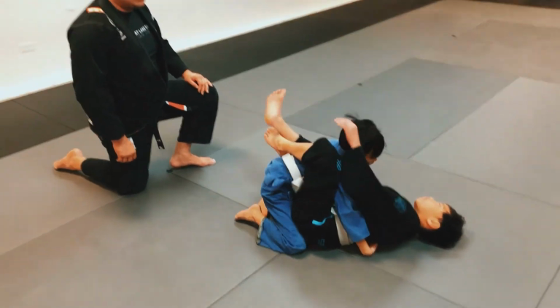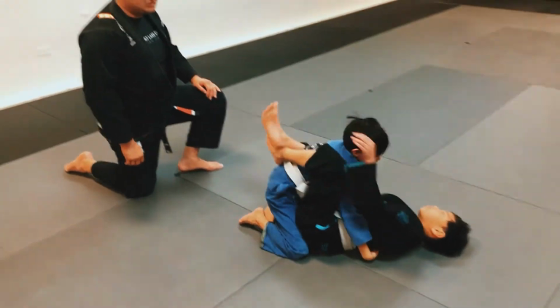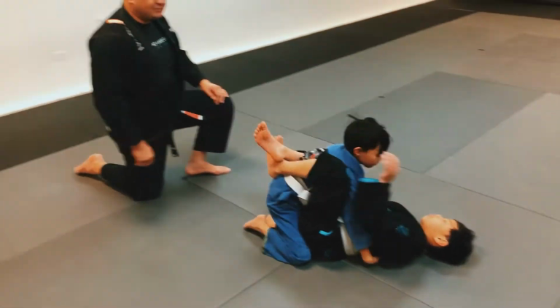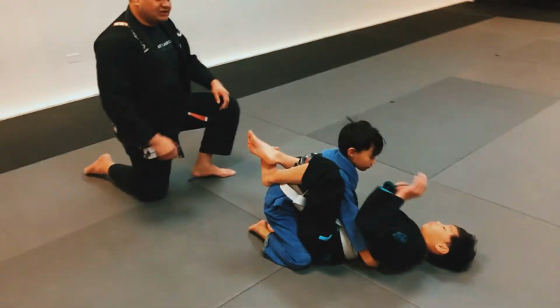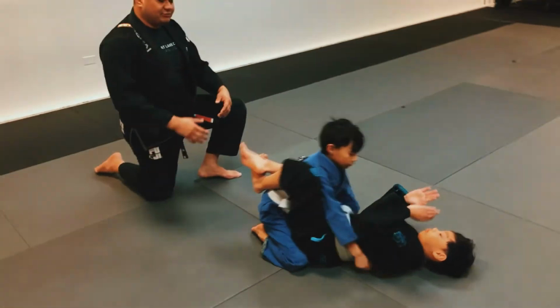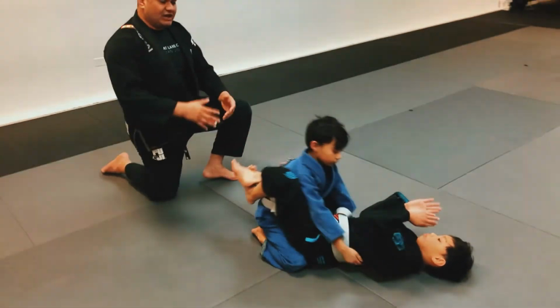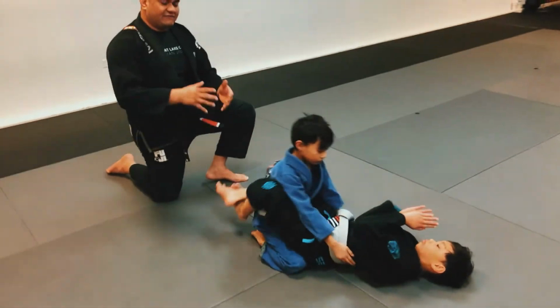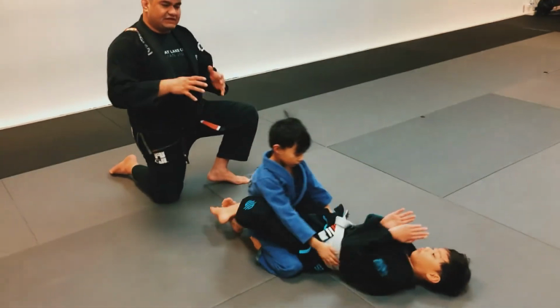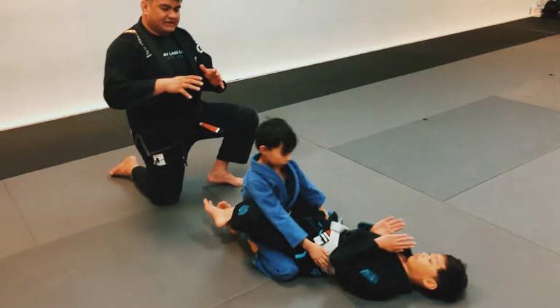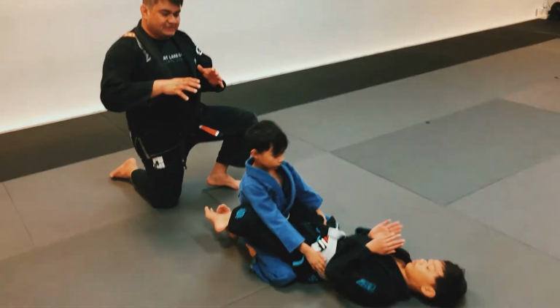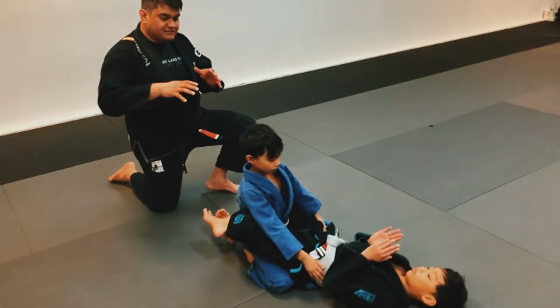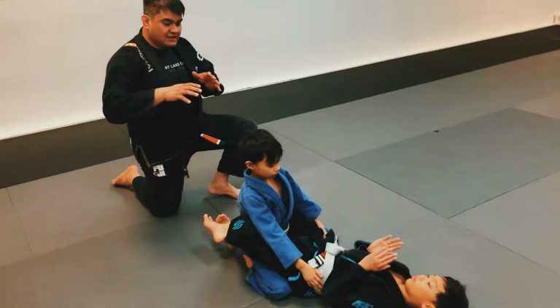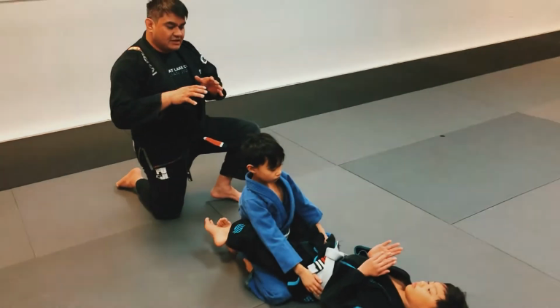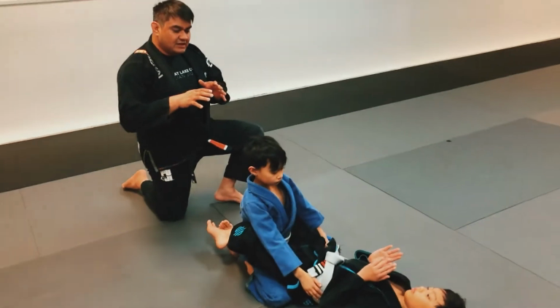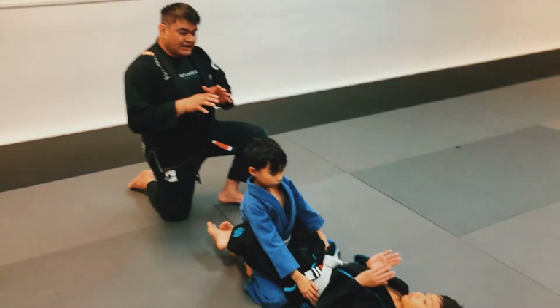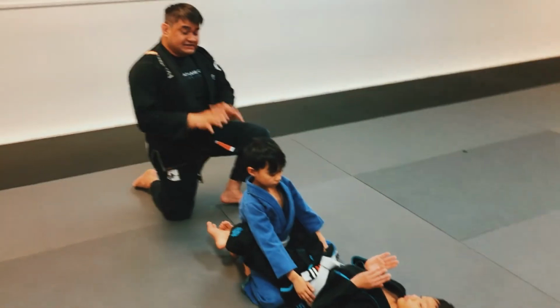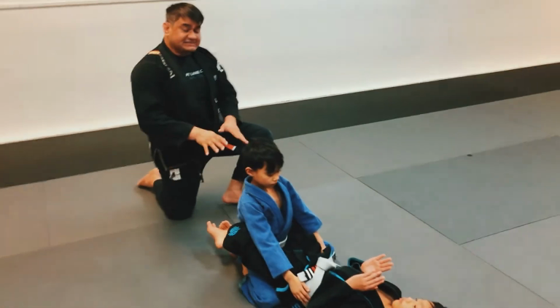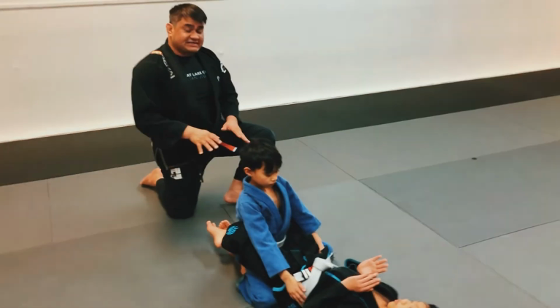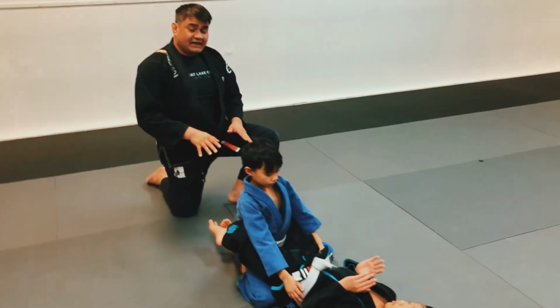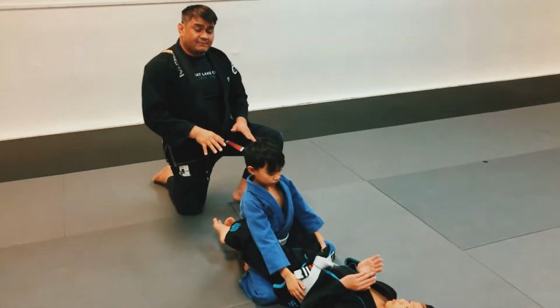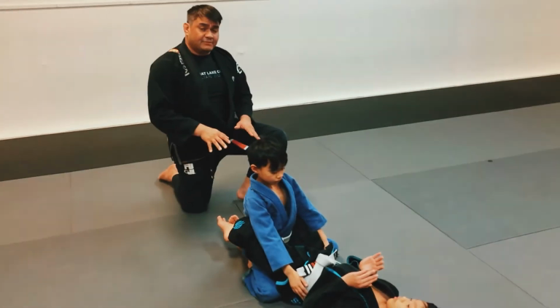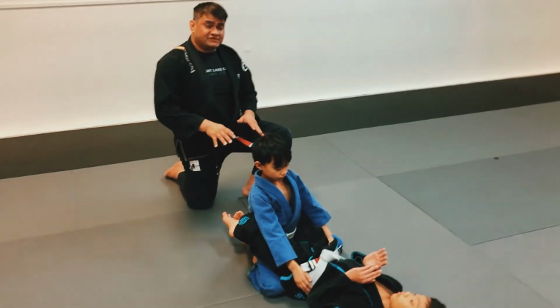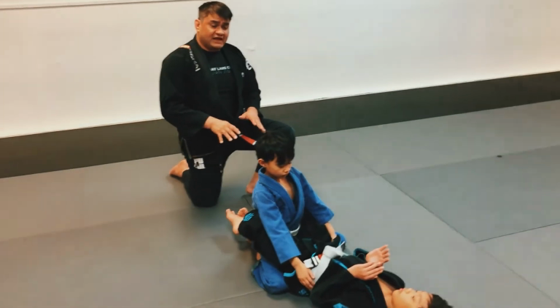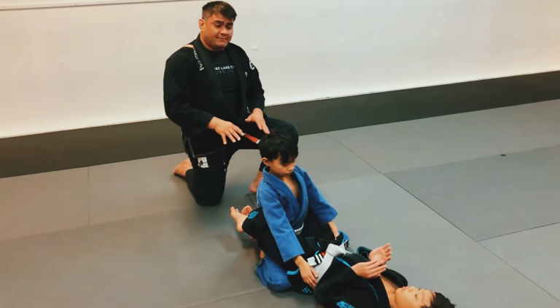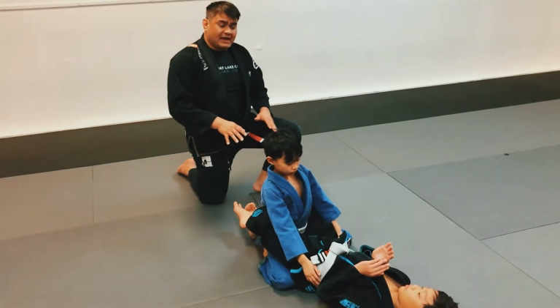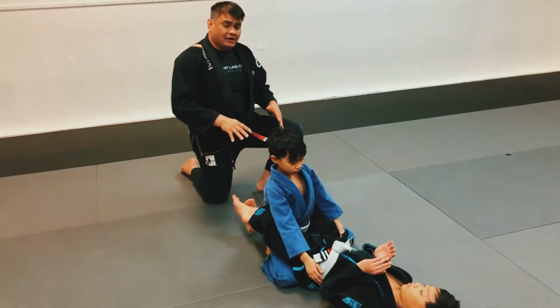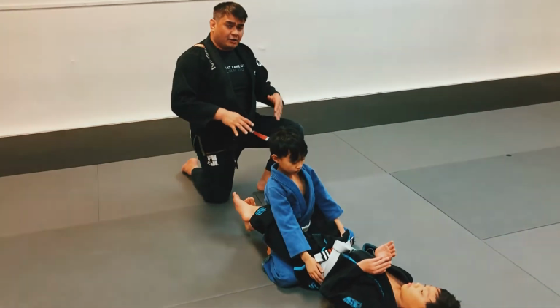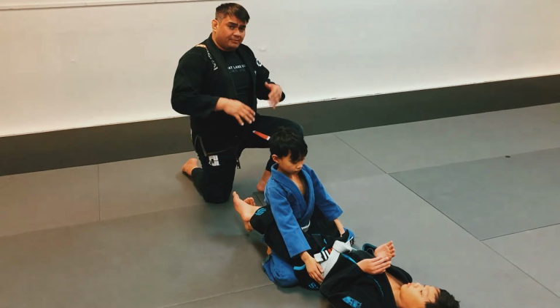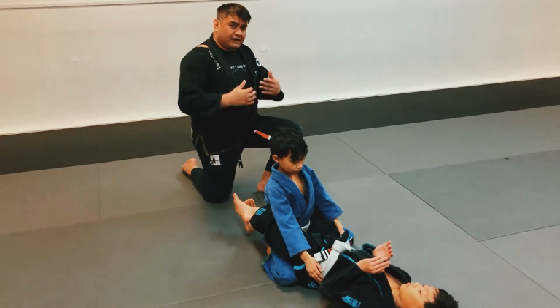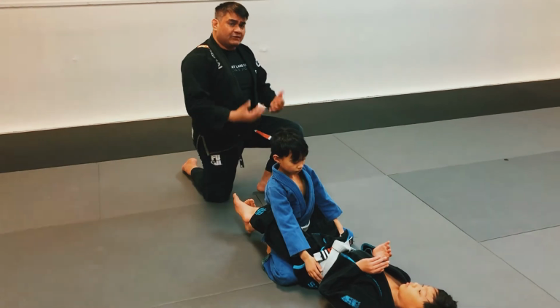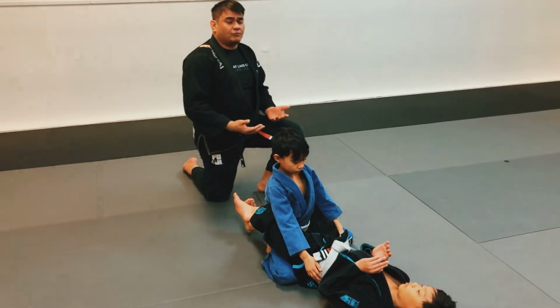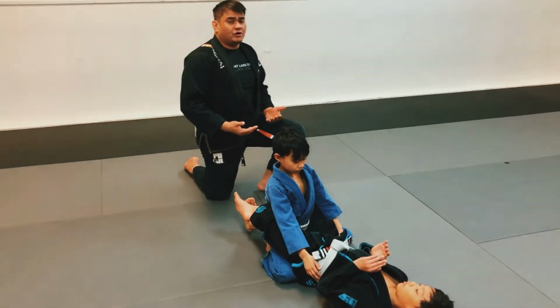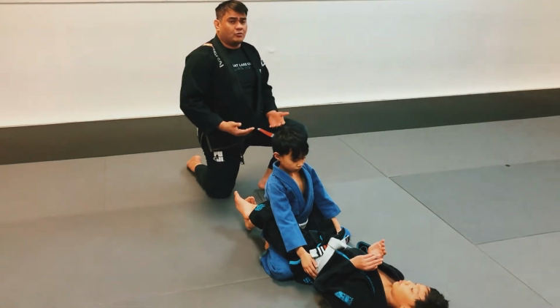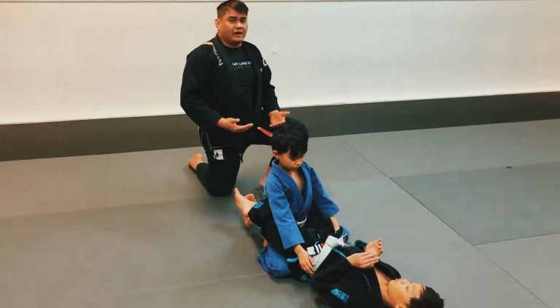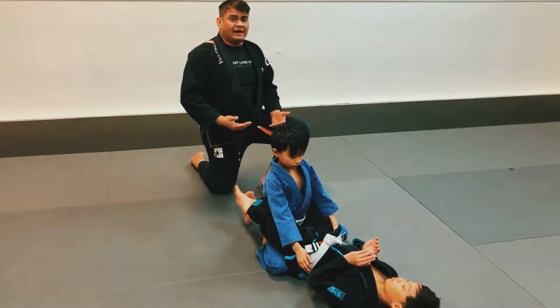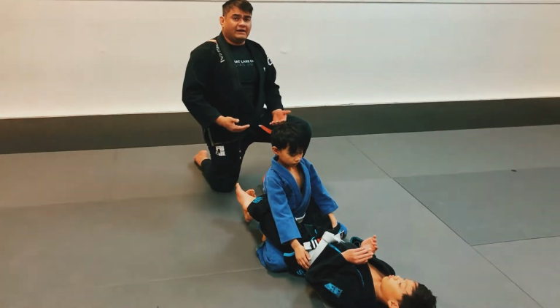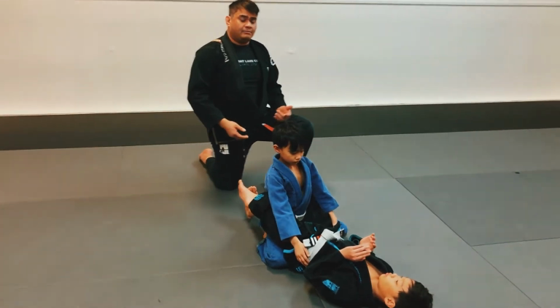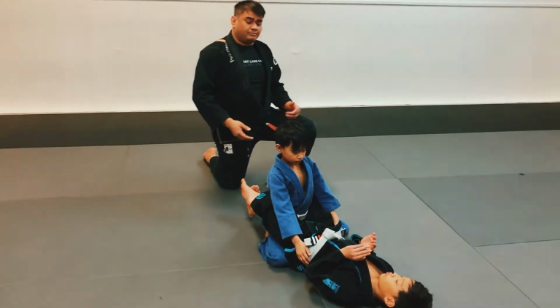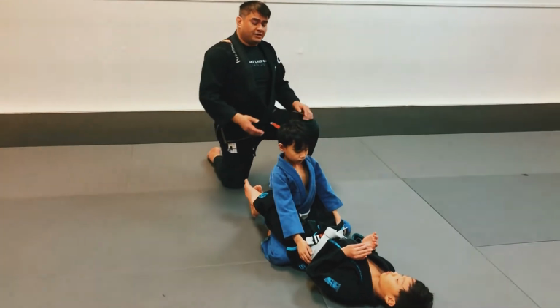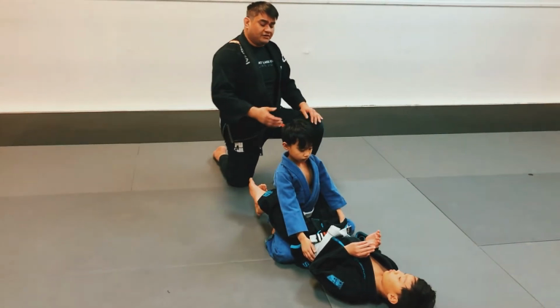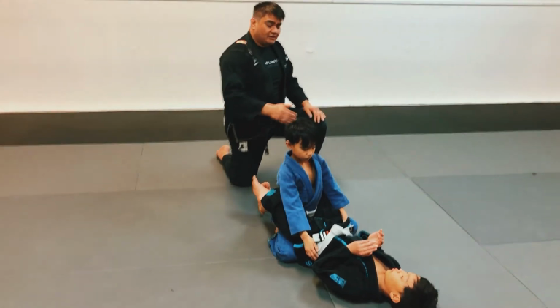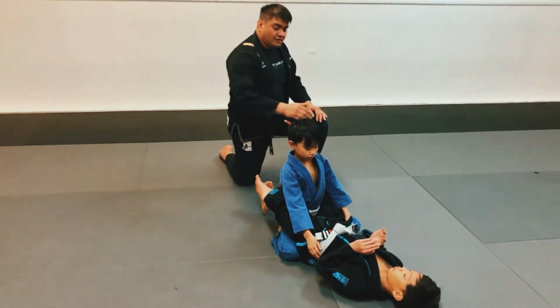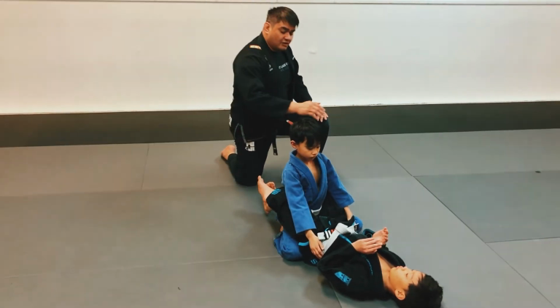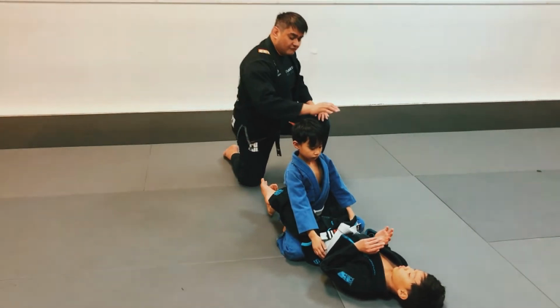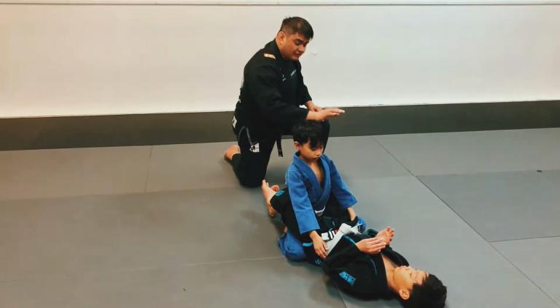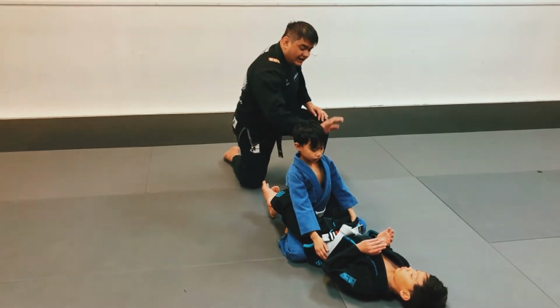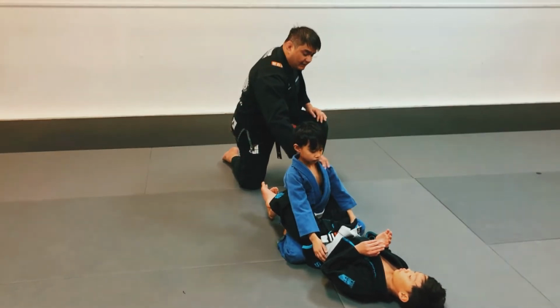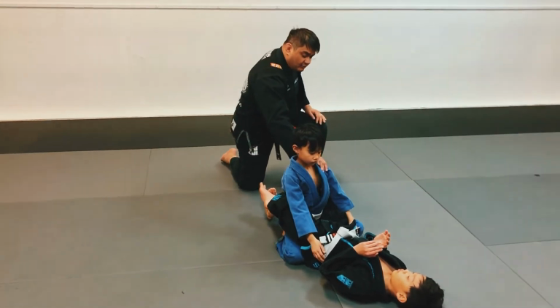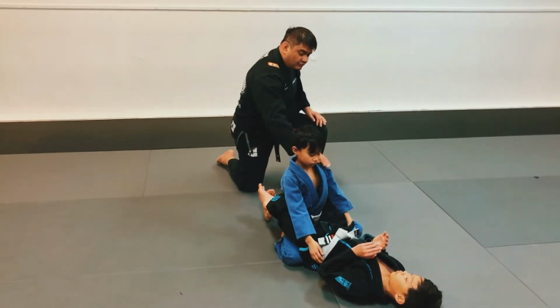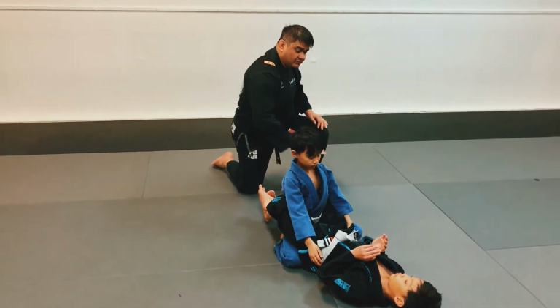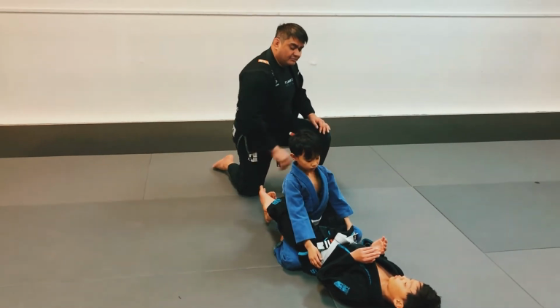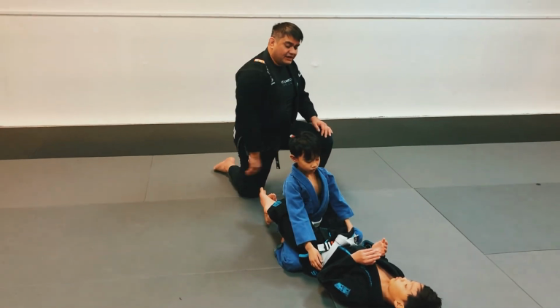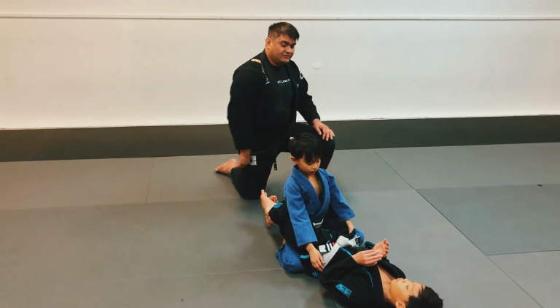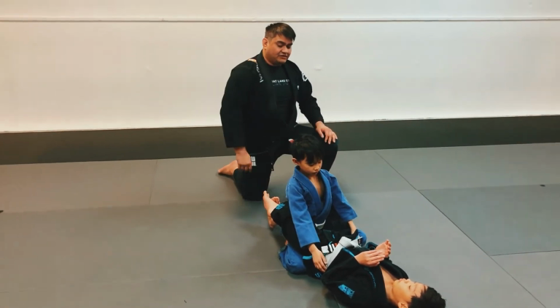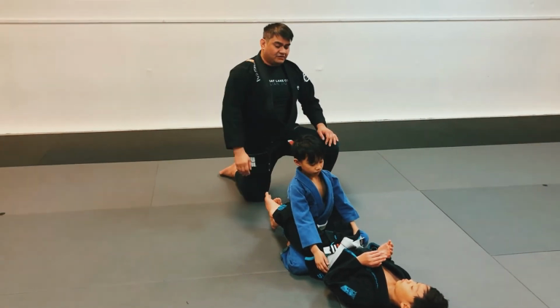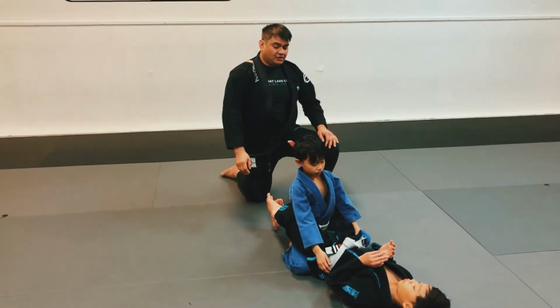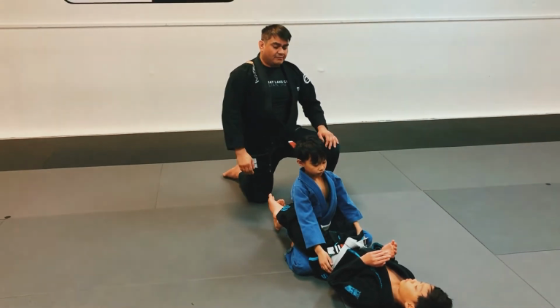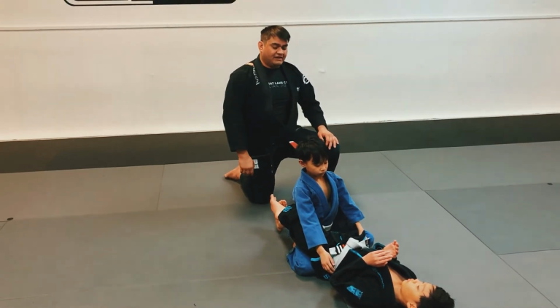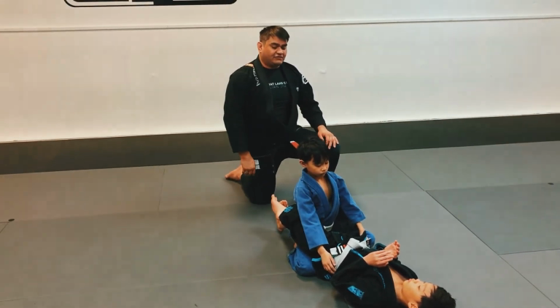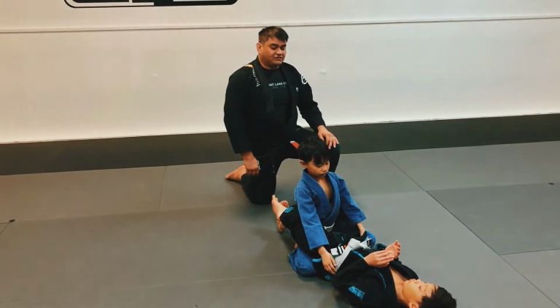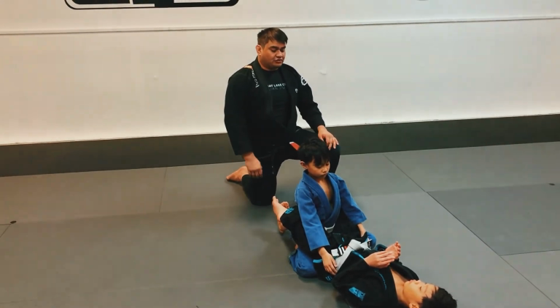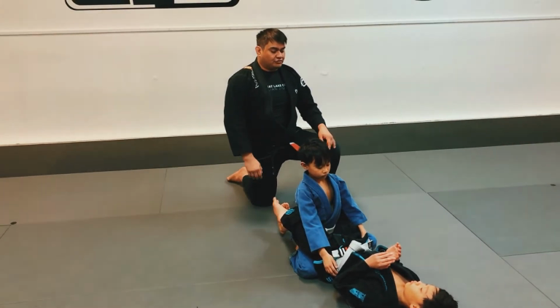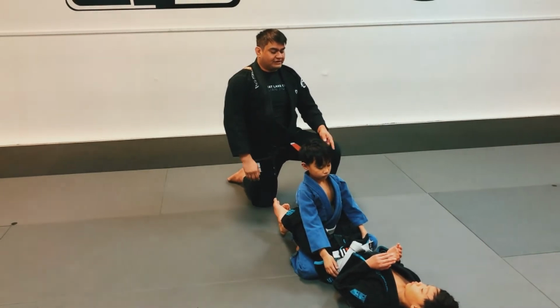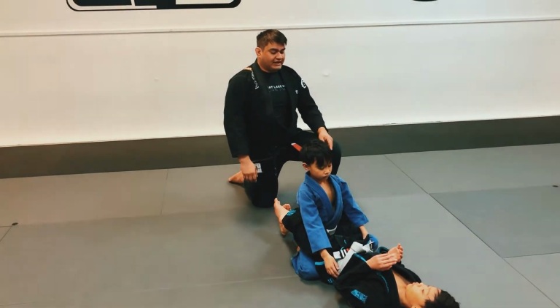Typically we have the kids kind of stand back up and run away, but for now Matthew's going to do it again.